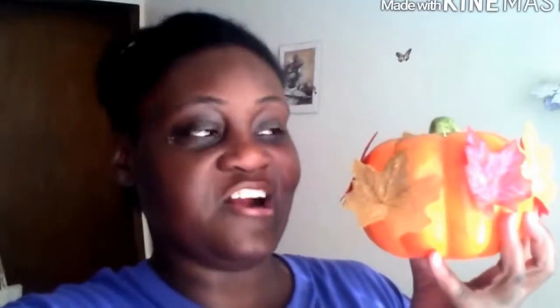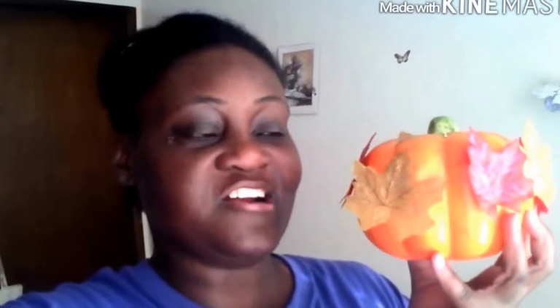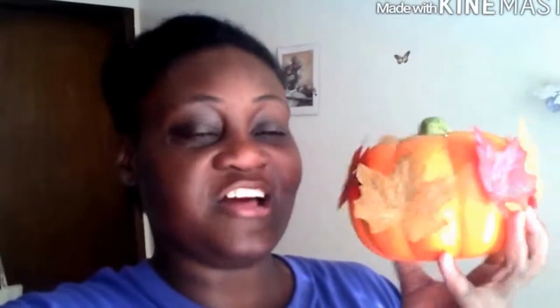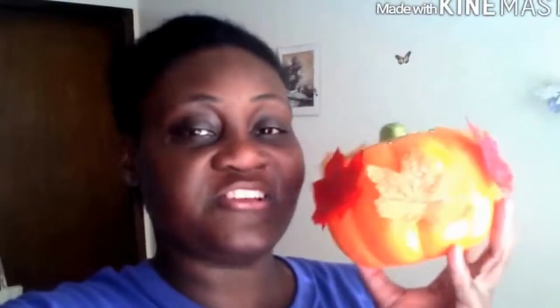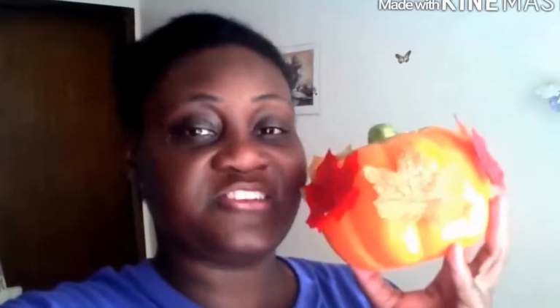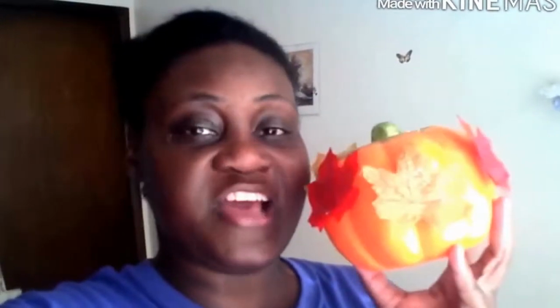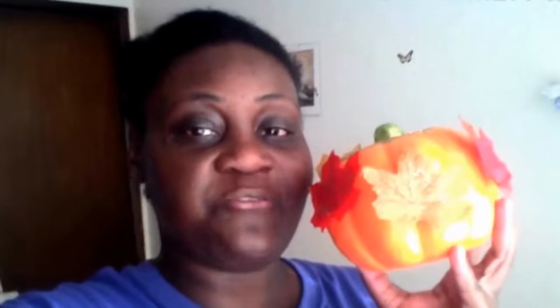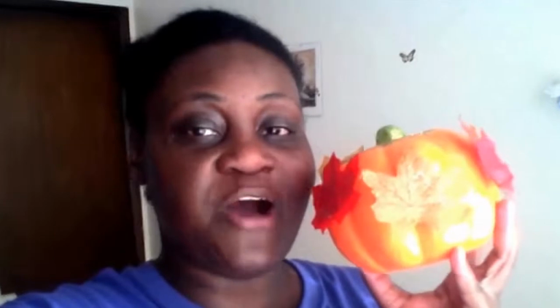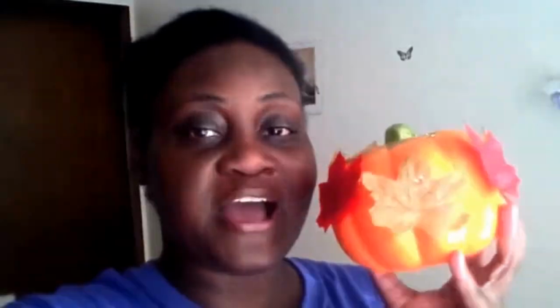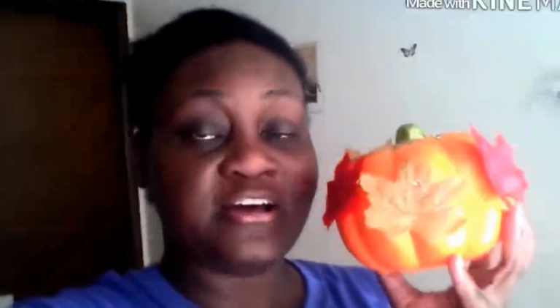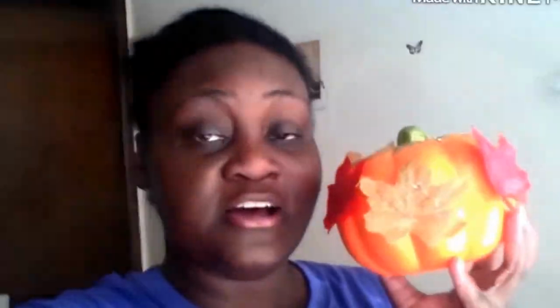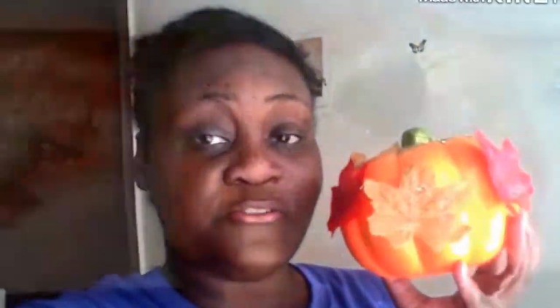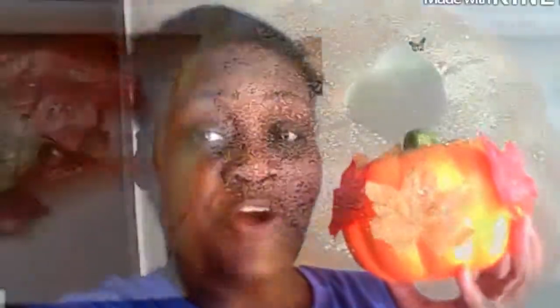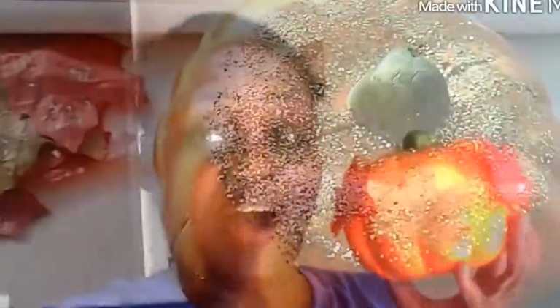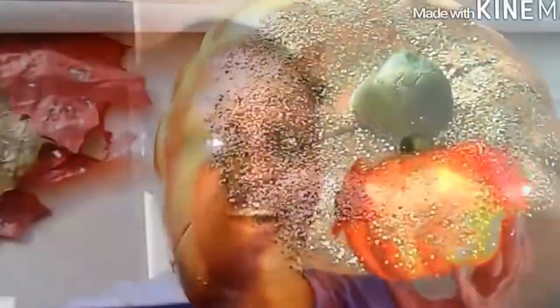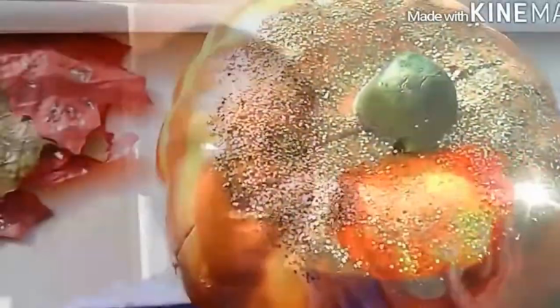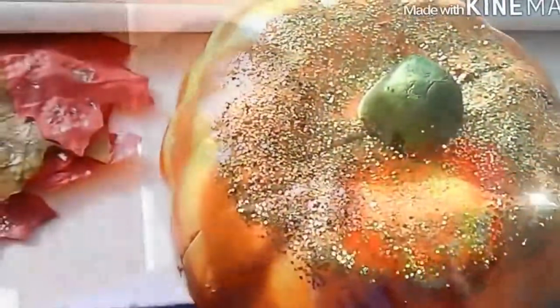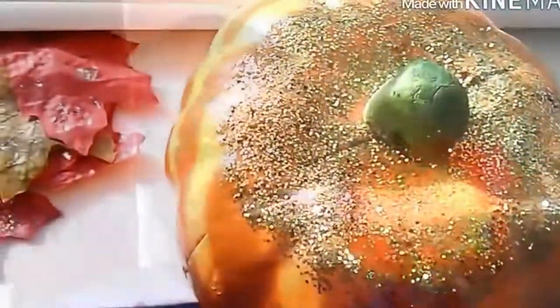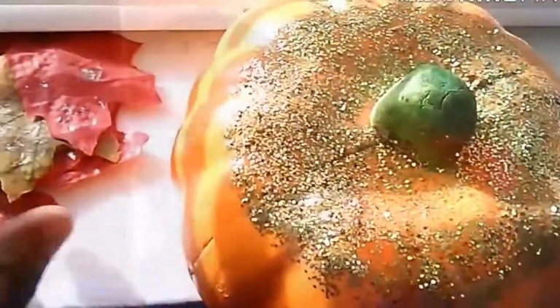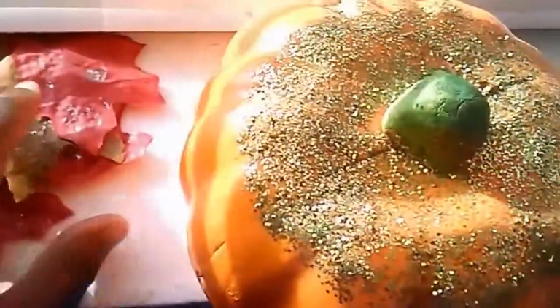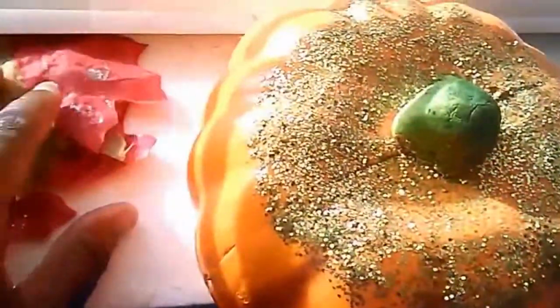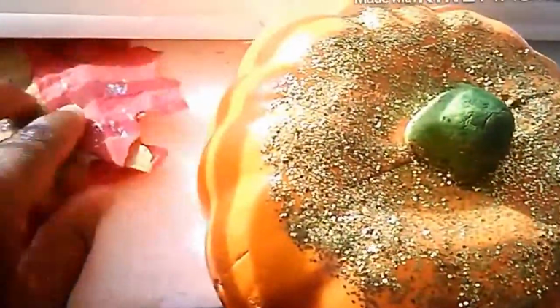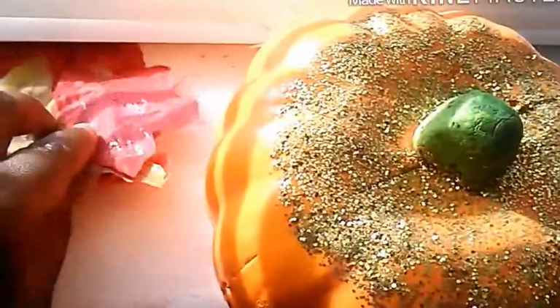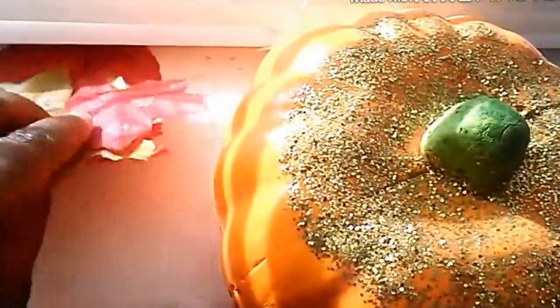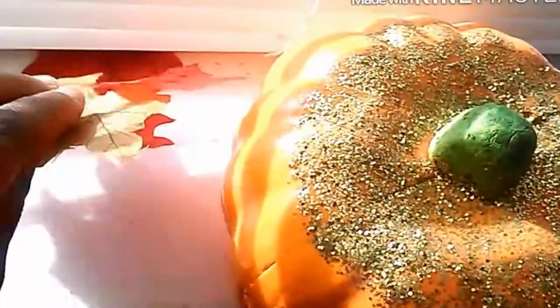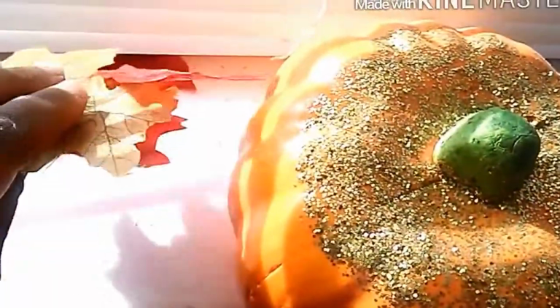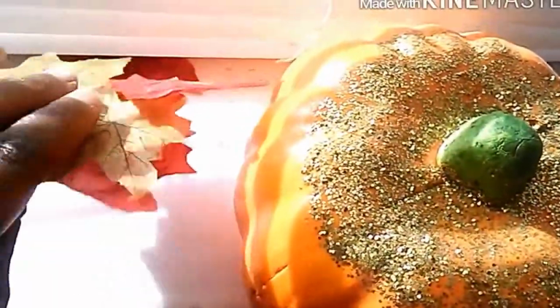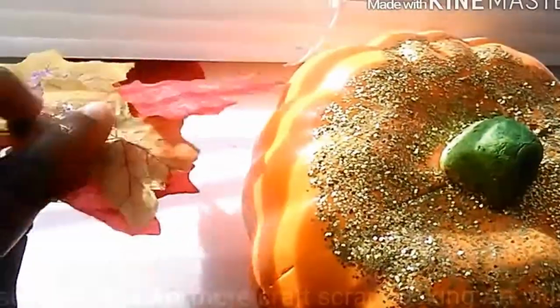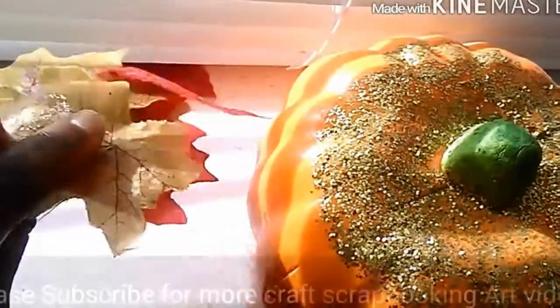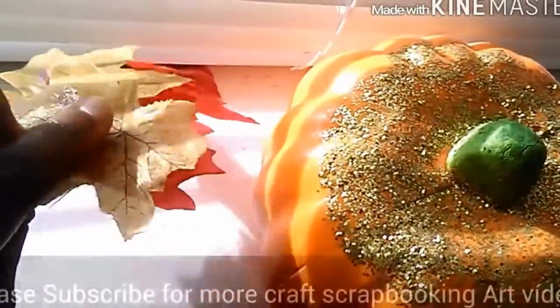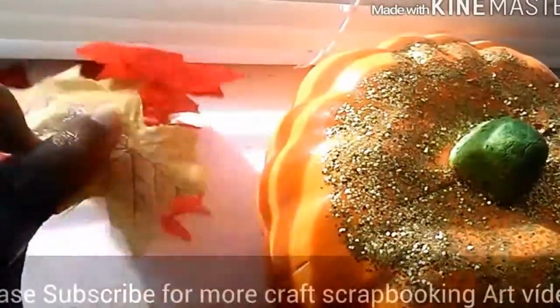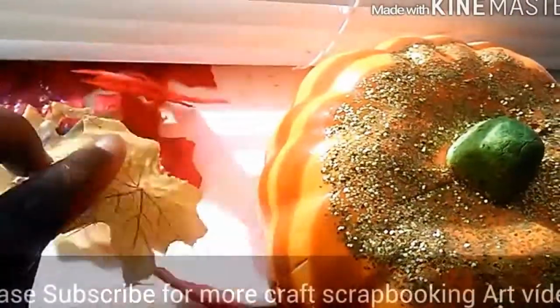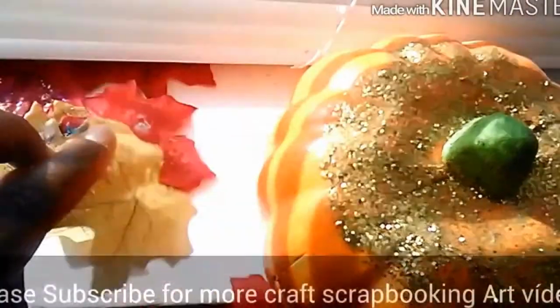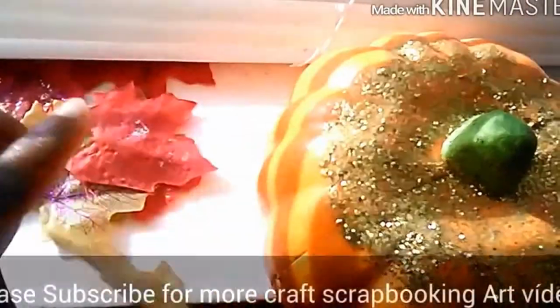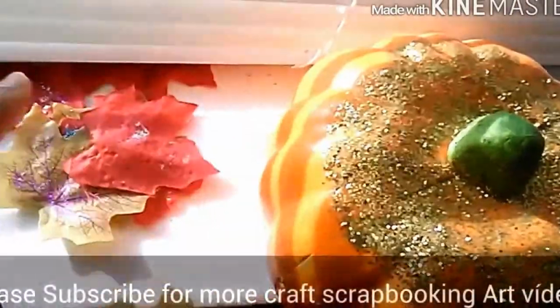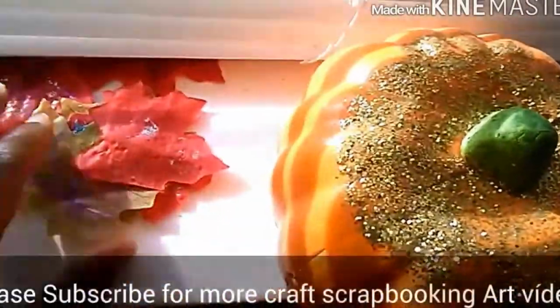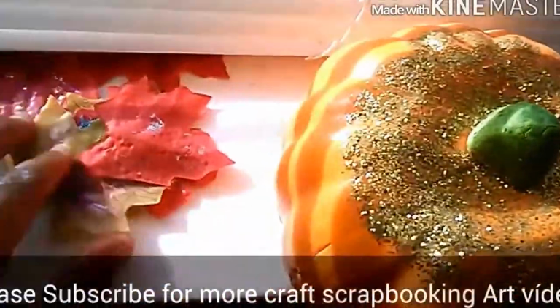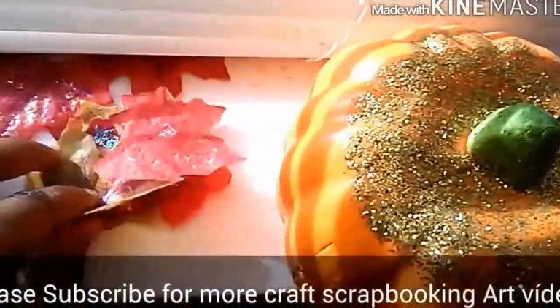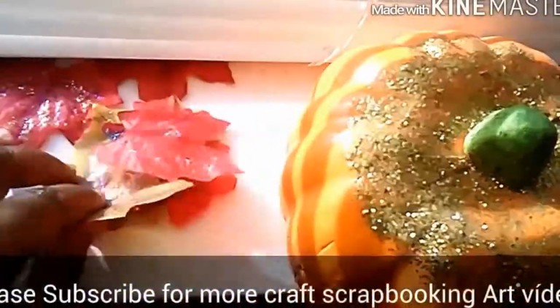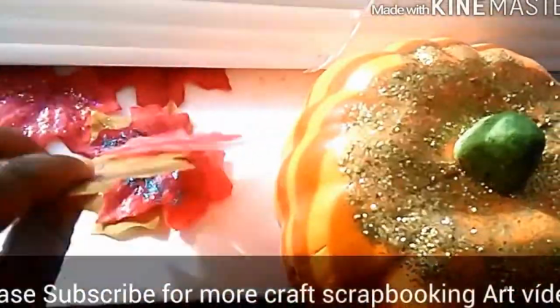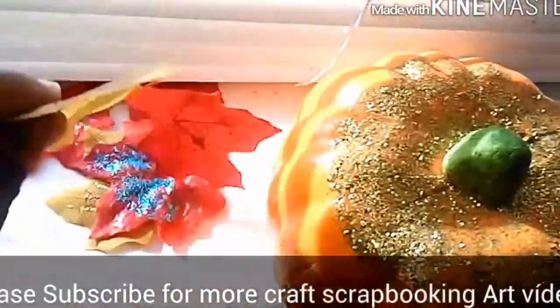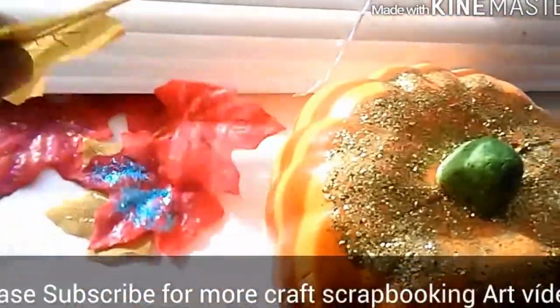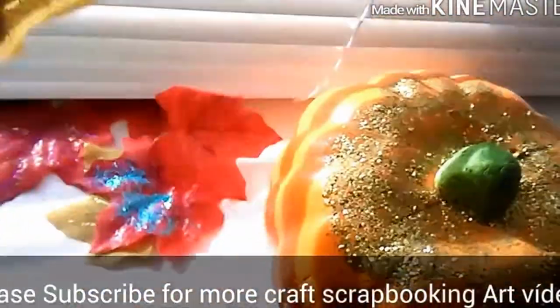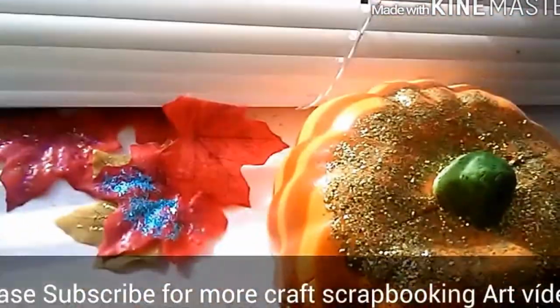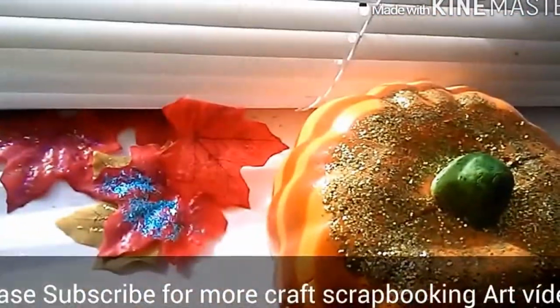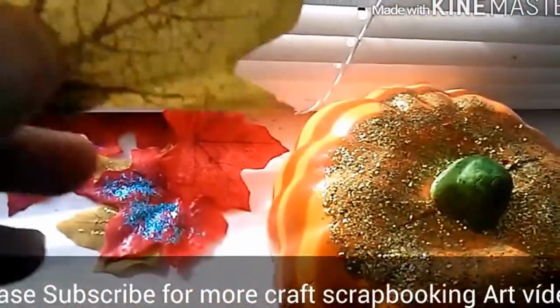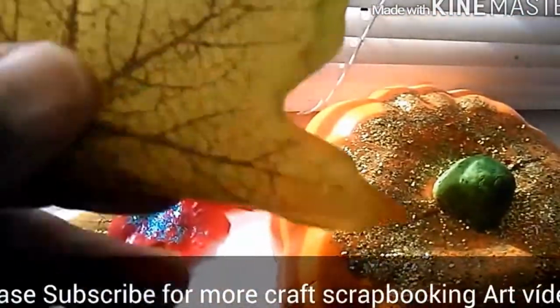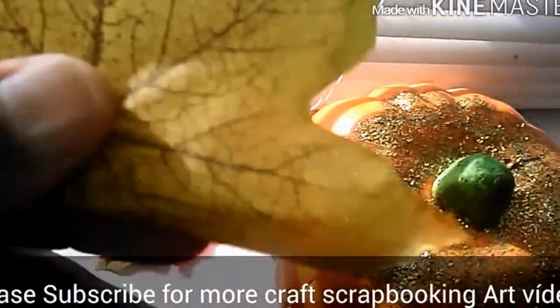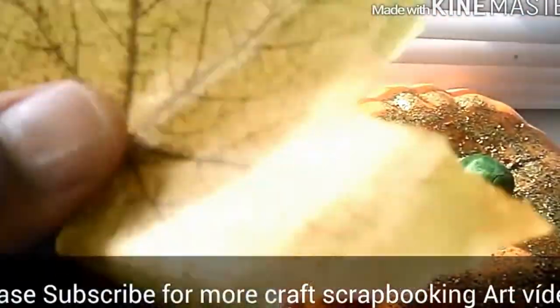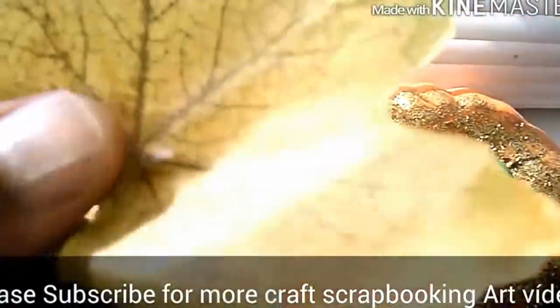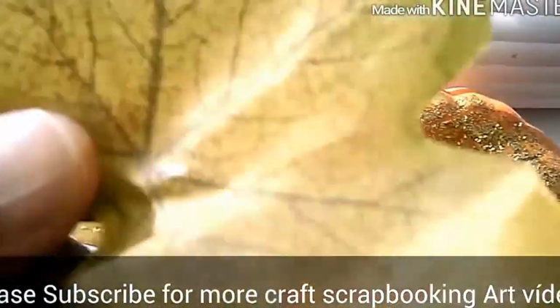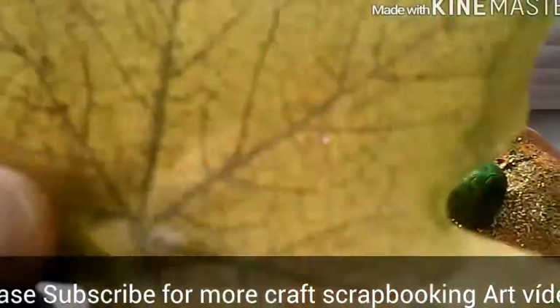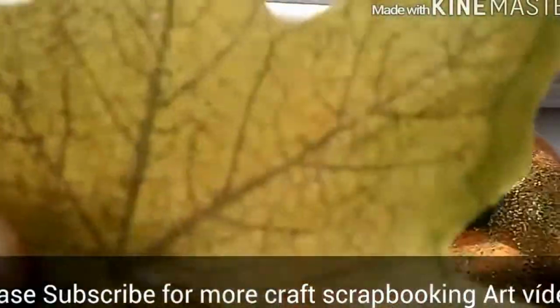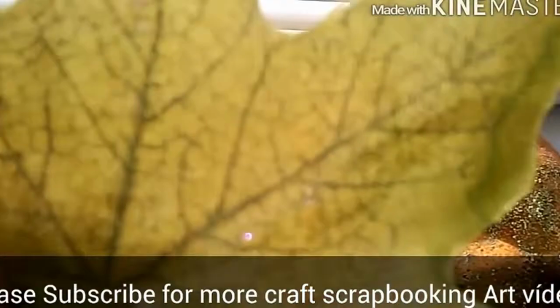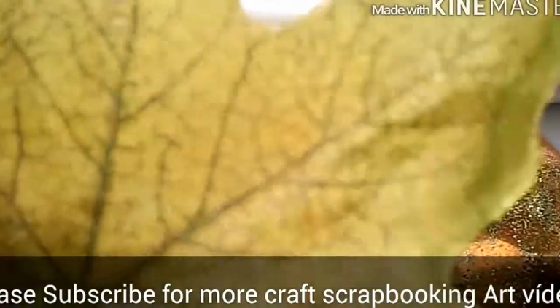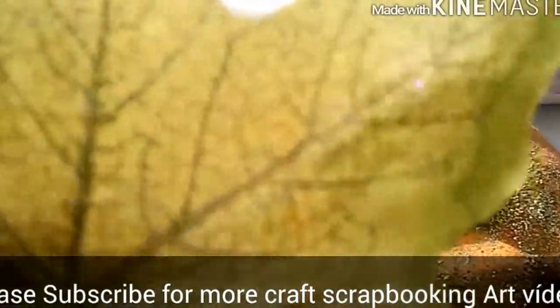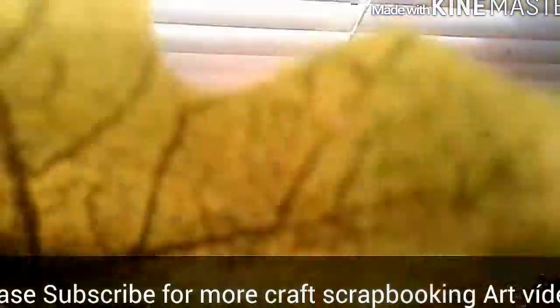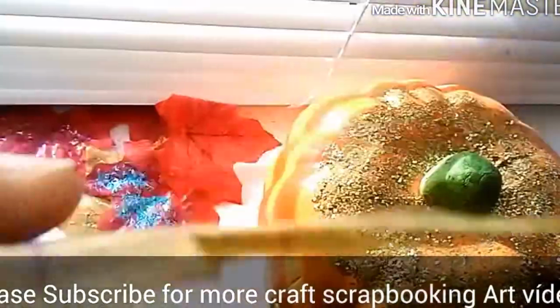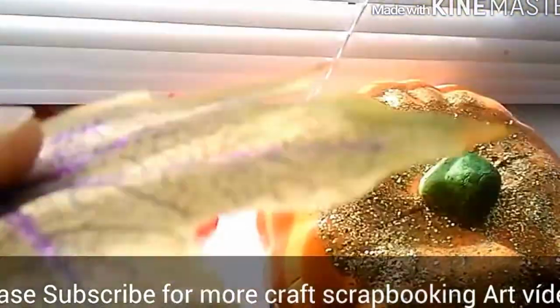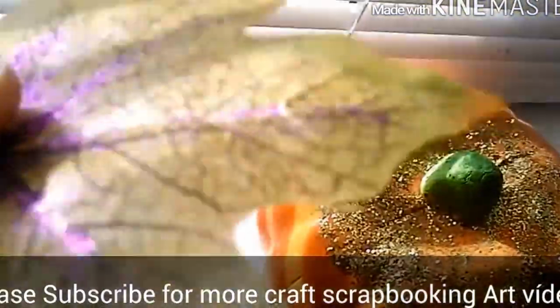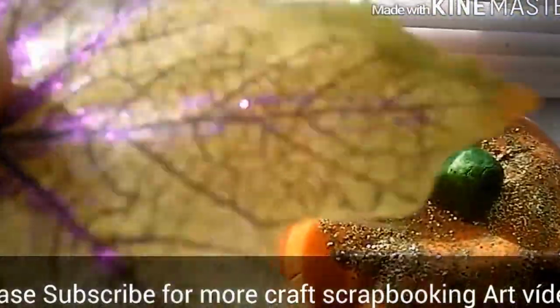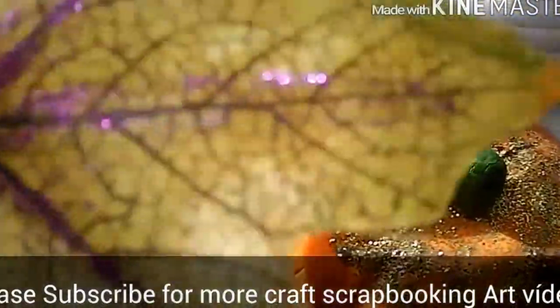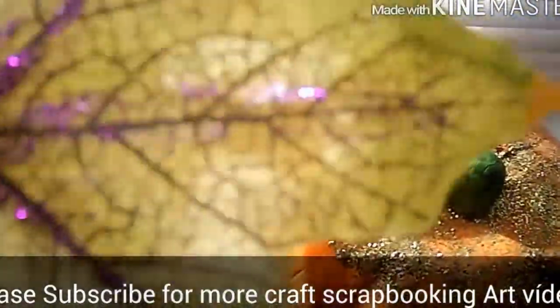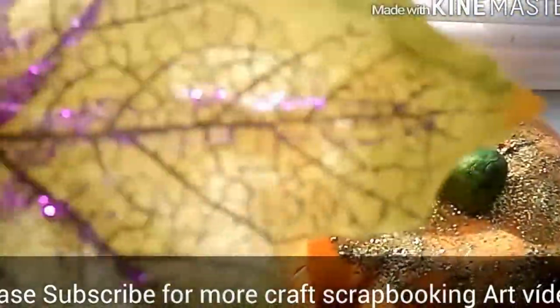Let's get started on this DIY Fall Edition. Welcome back to my YouTube channel. If you like fall videos, you'll love this video. Subscribe for more videos on art, crafting, scrapbooking, cooking, and lifestyle.